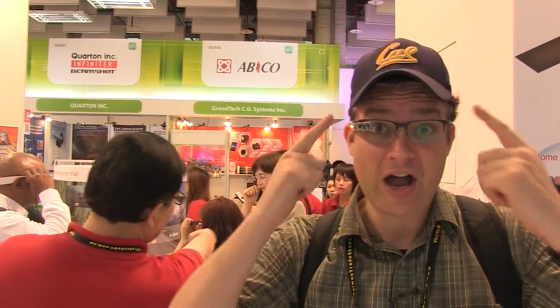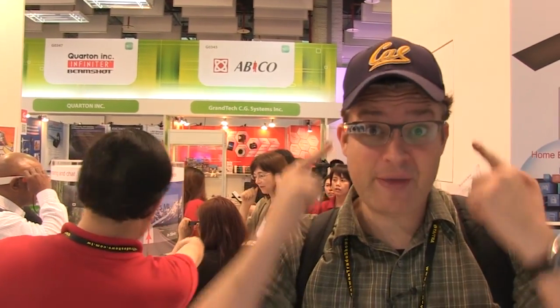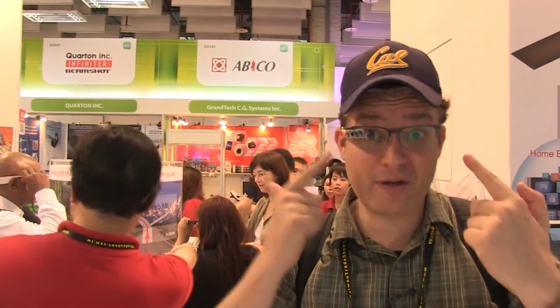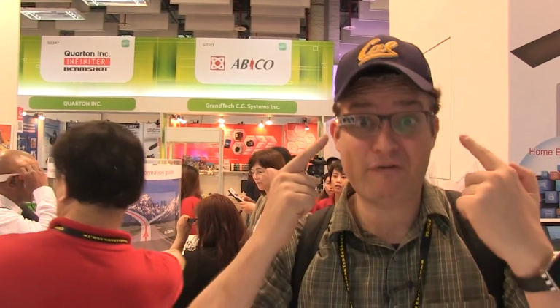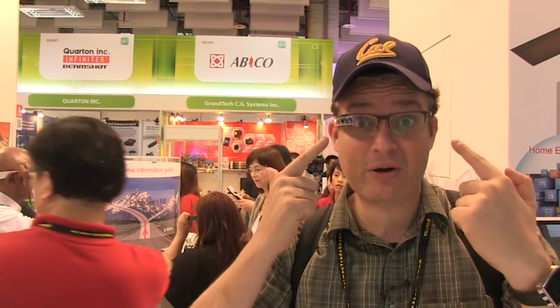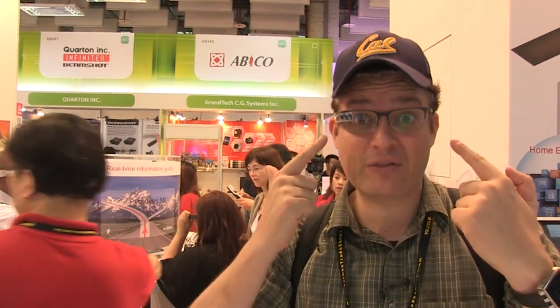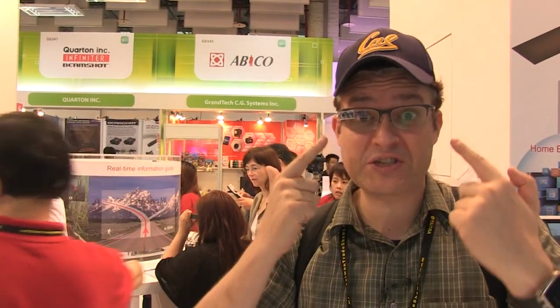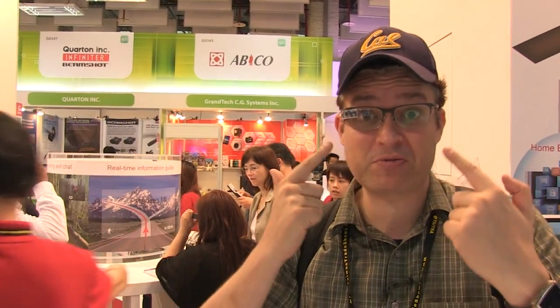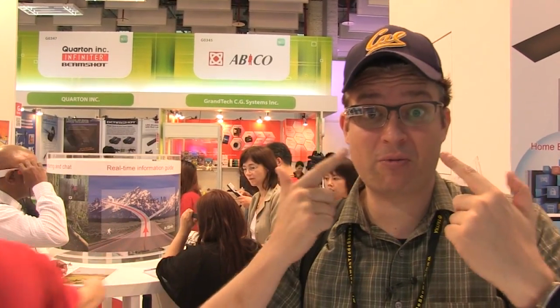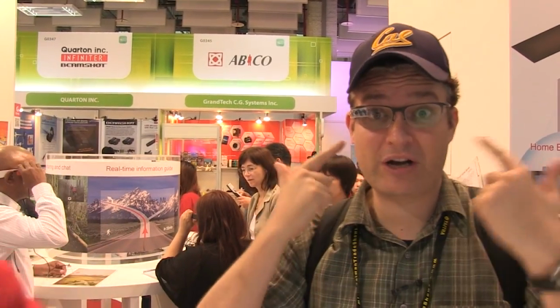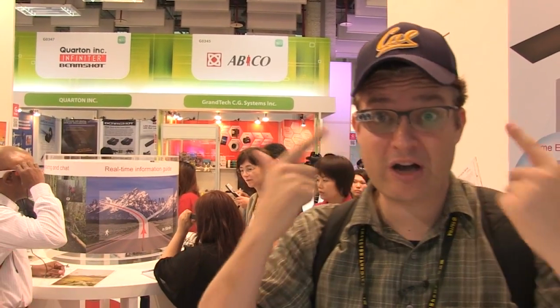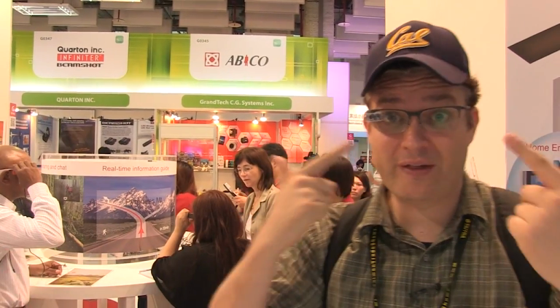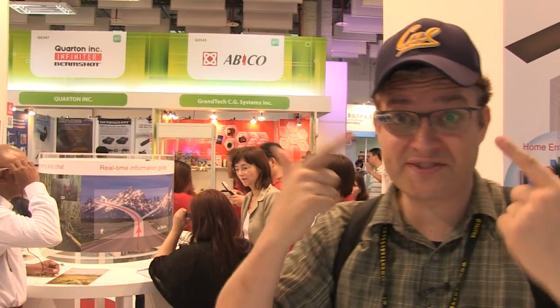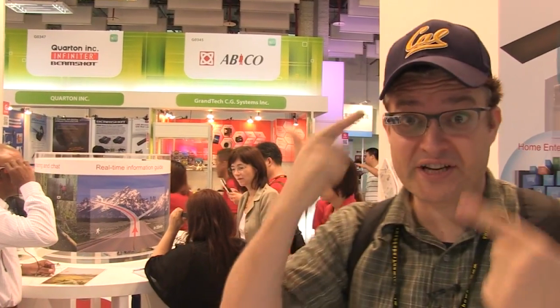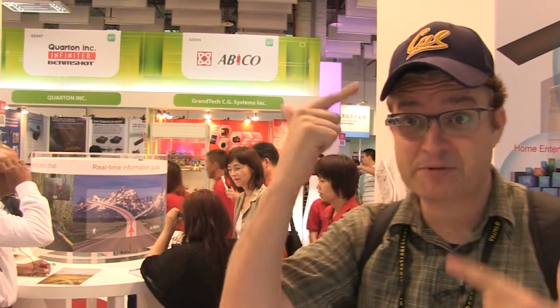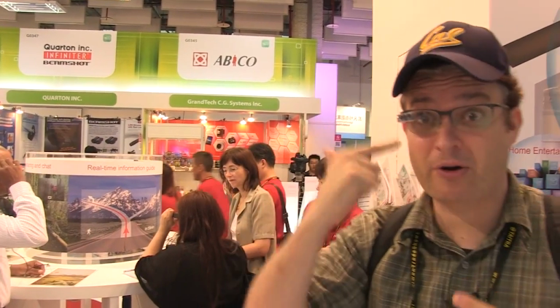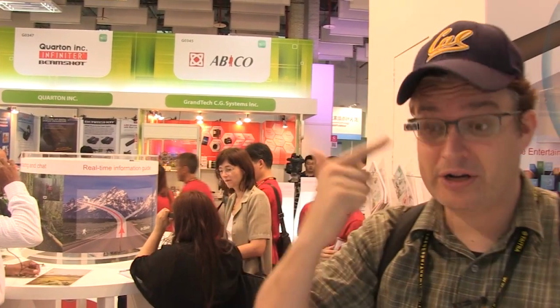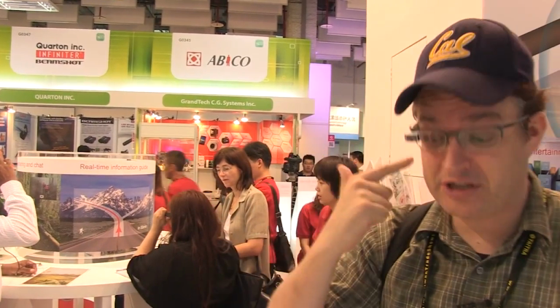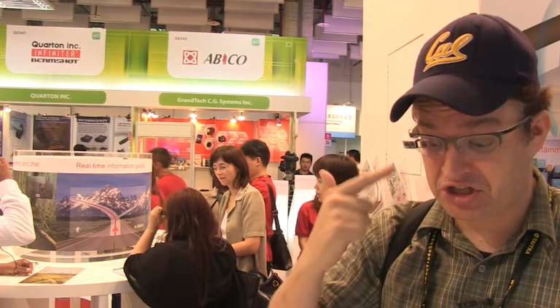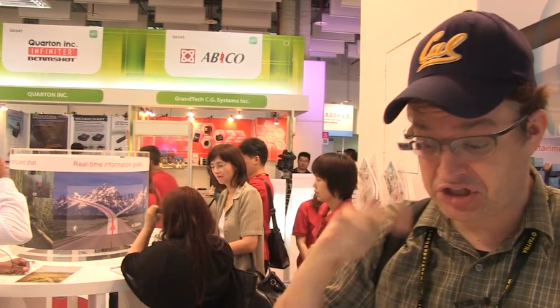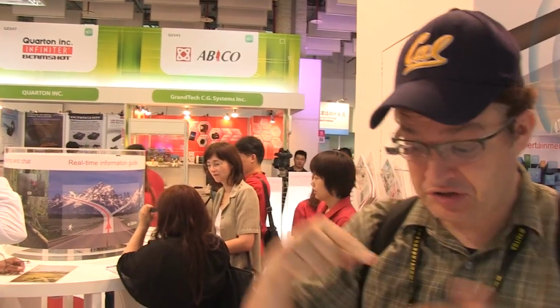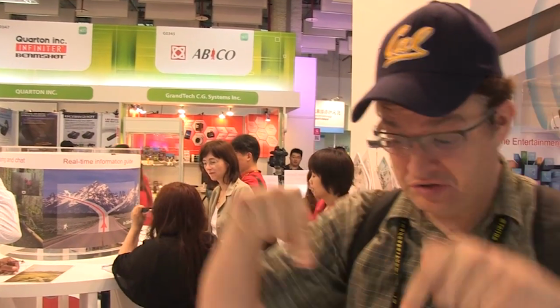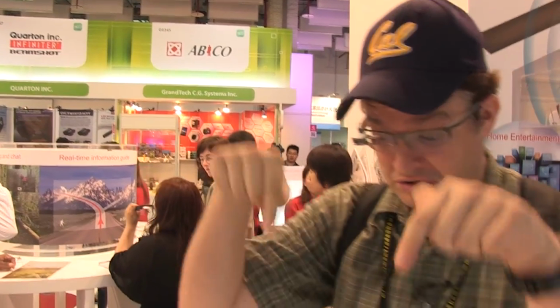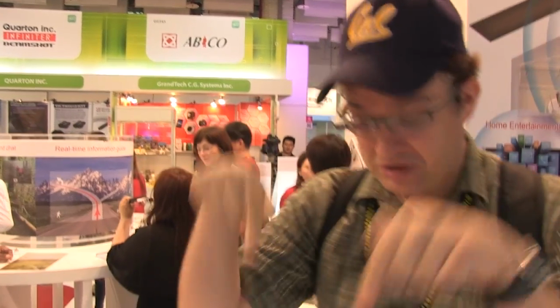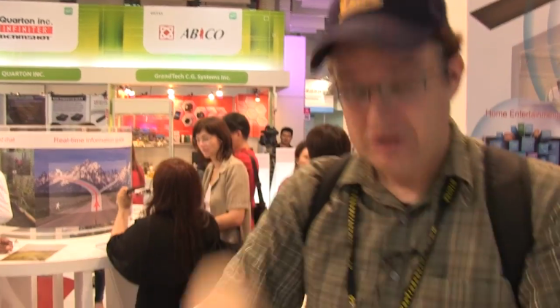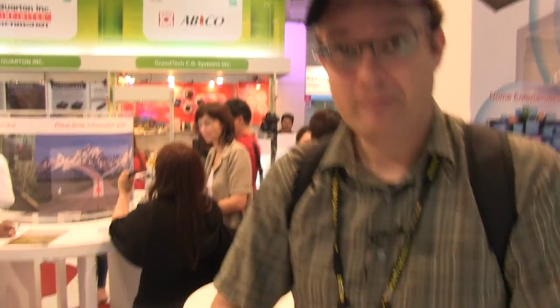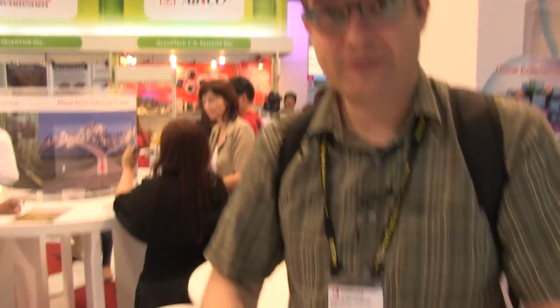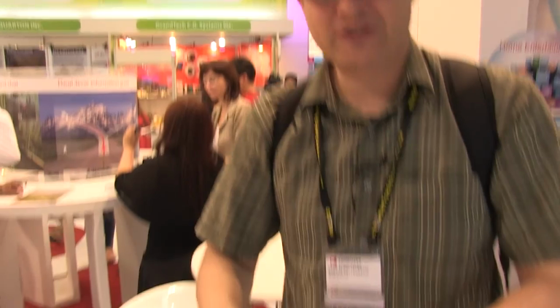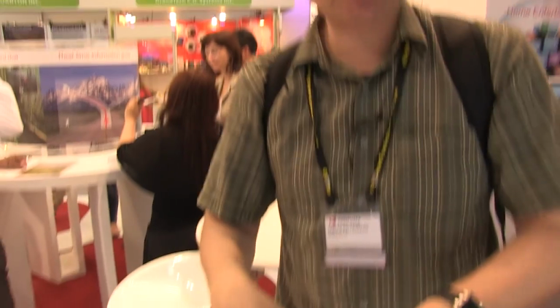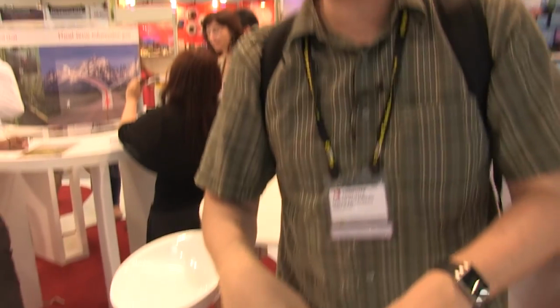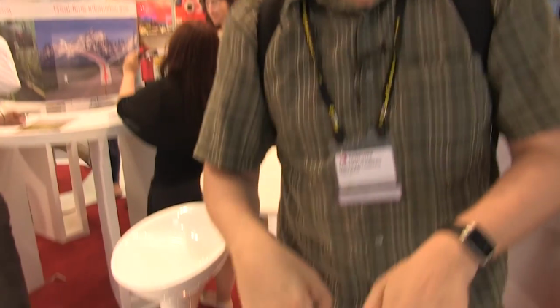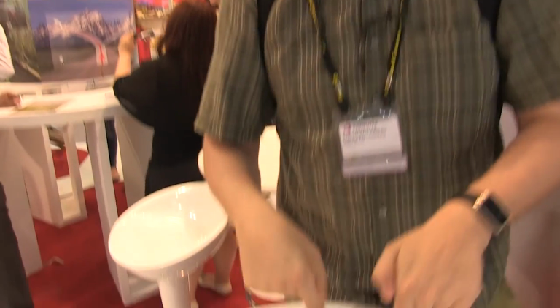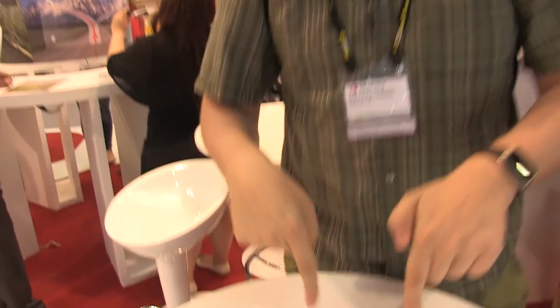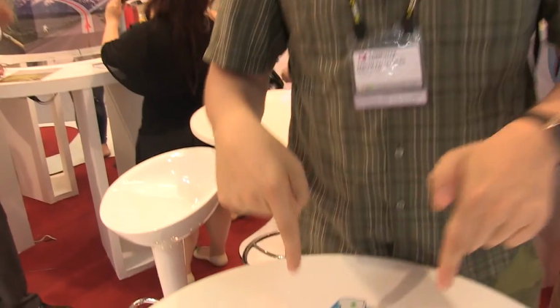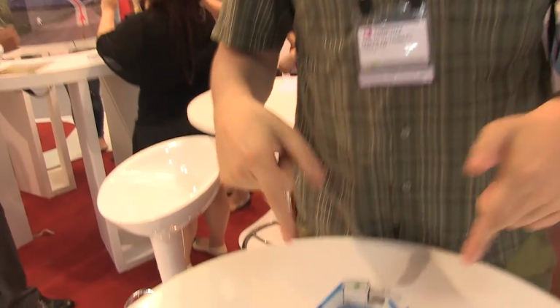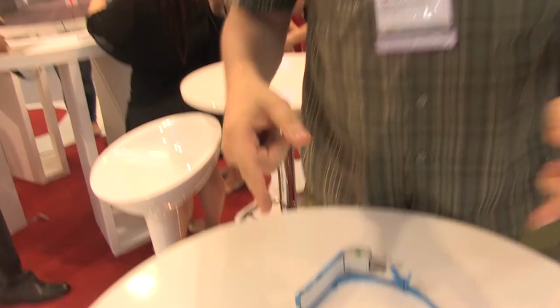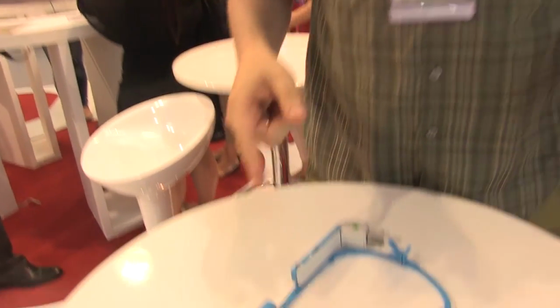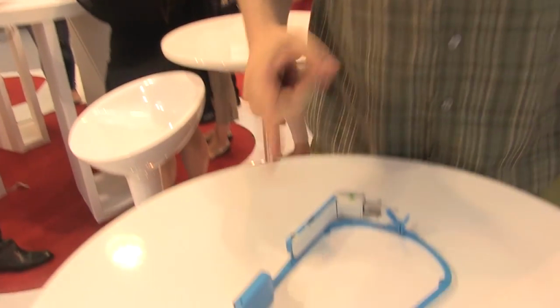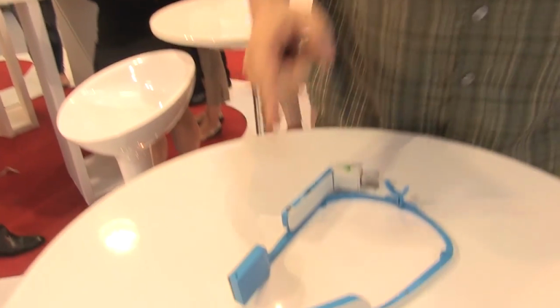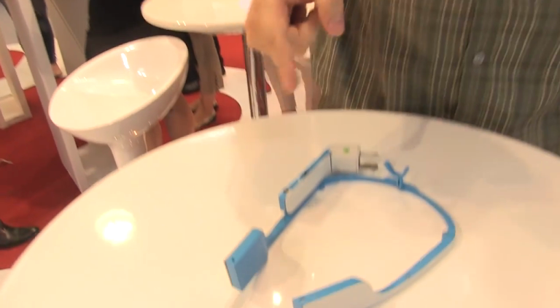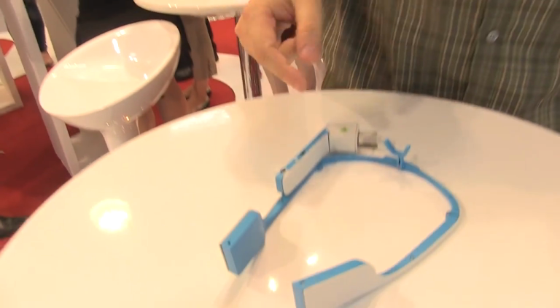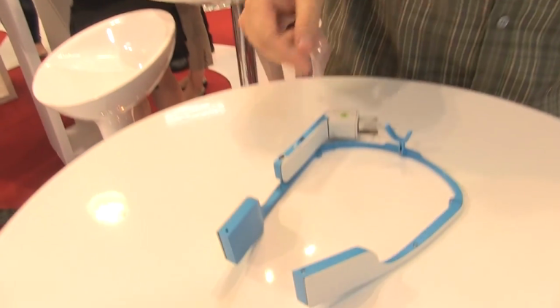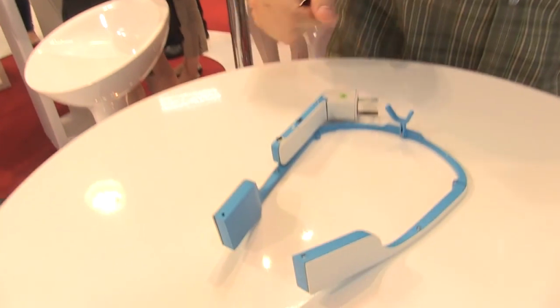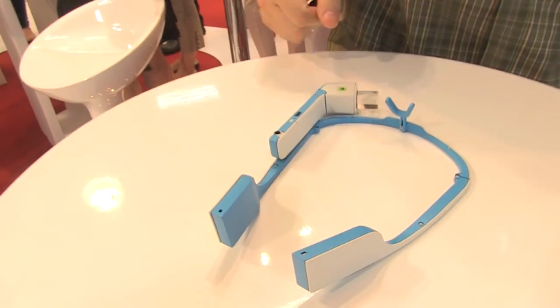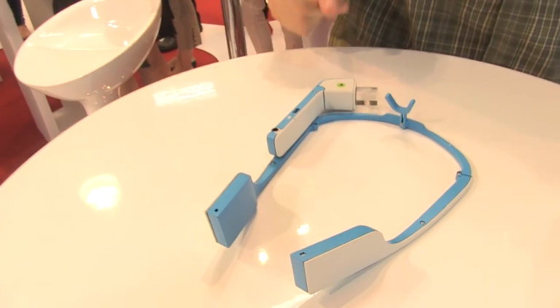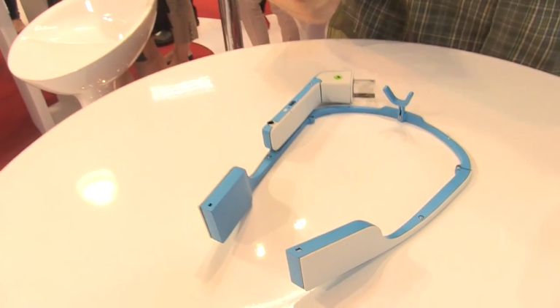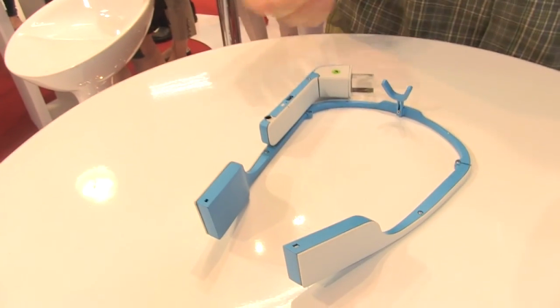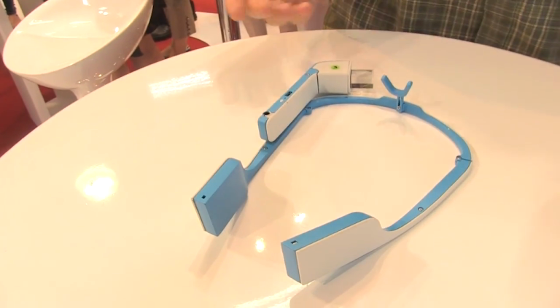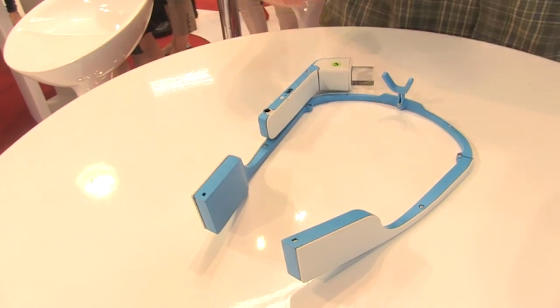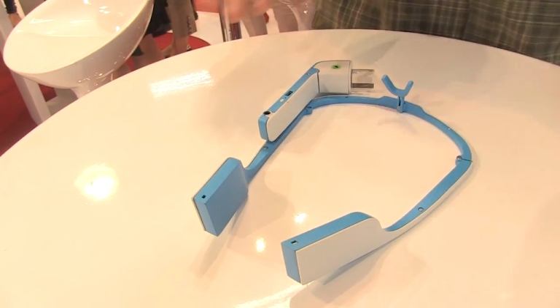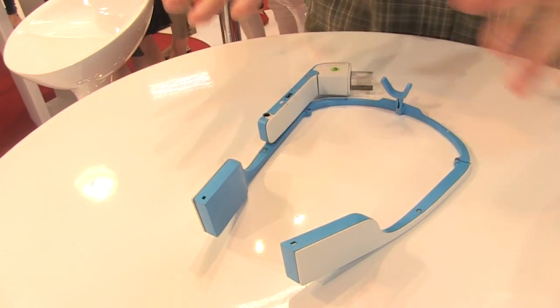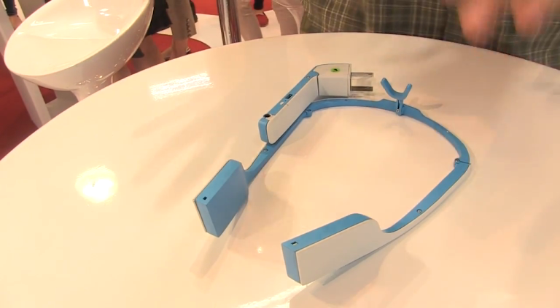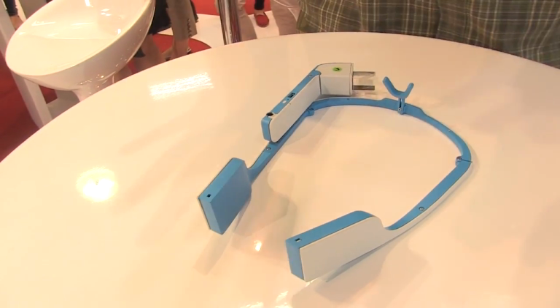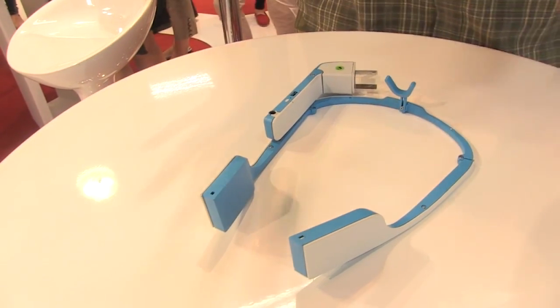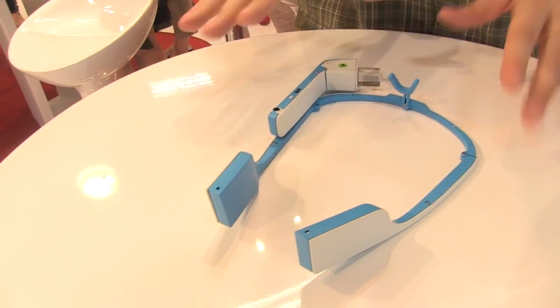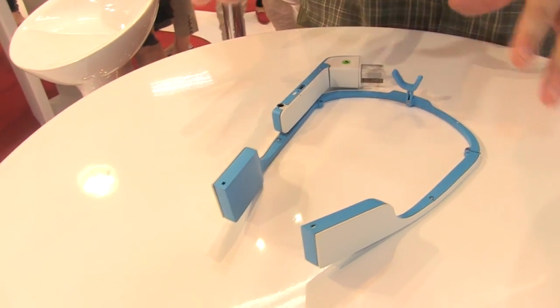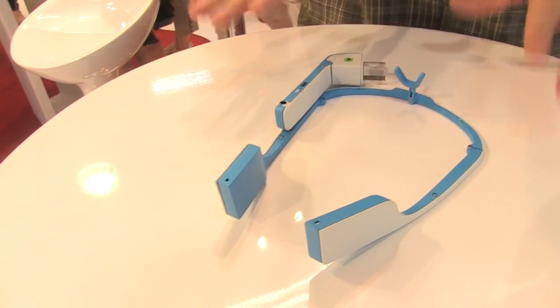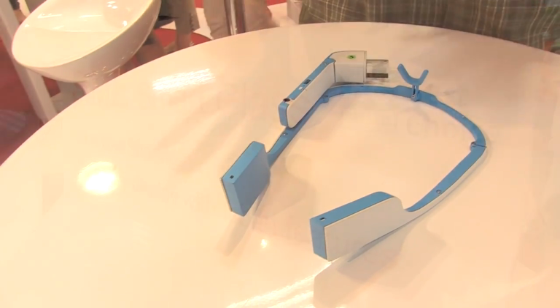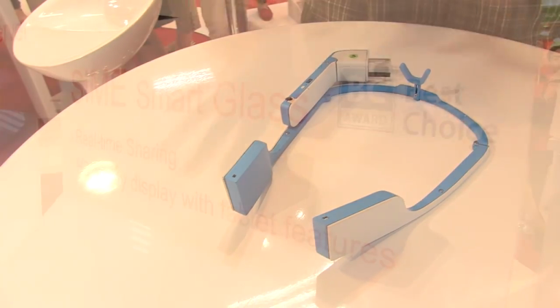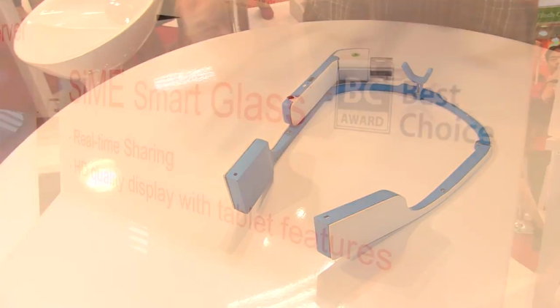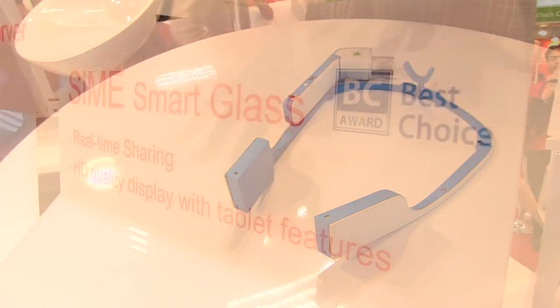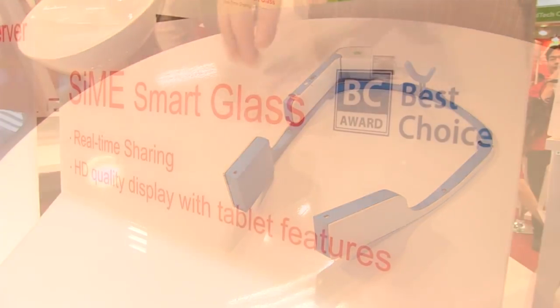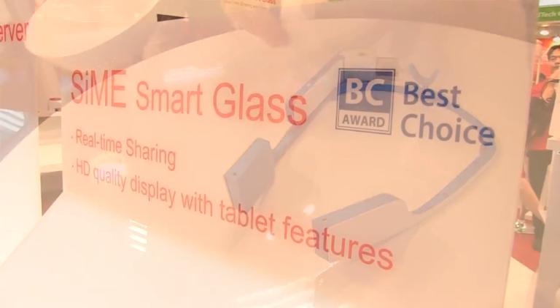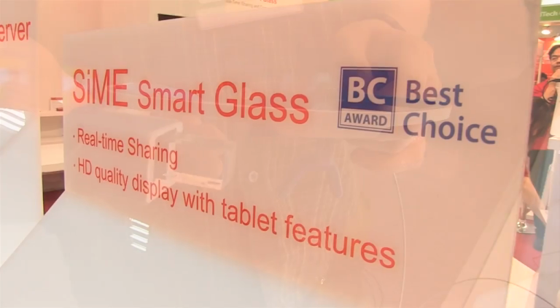I'm not wearing this one right now — that's the Explorer Edition 2. But the ShipZip Simi Smart Glass is right over here.